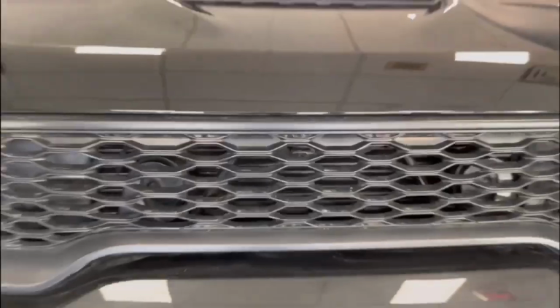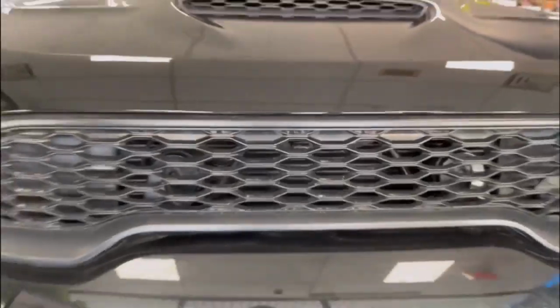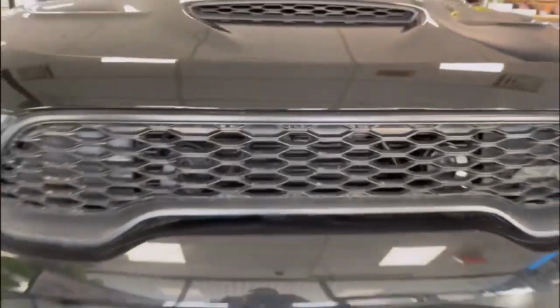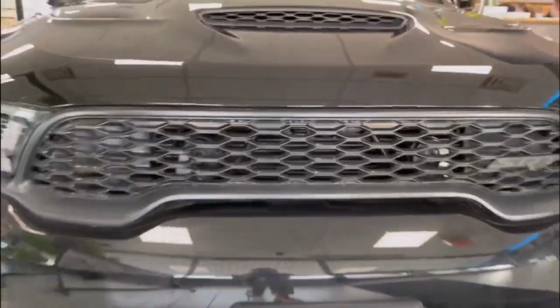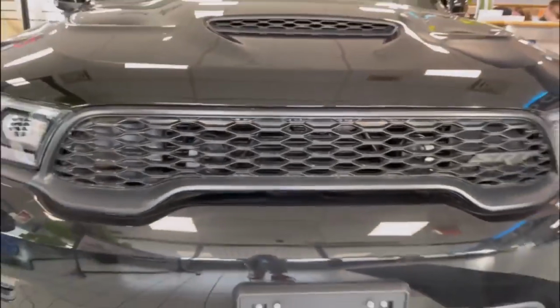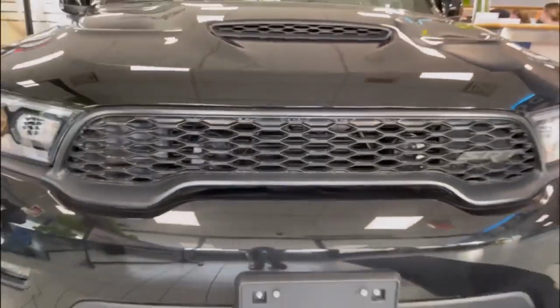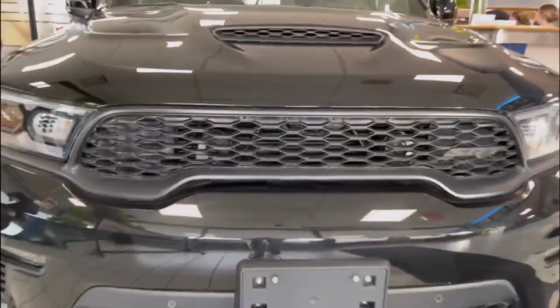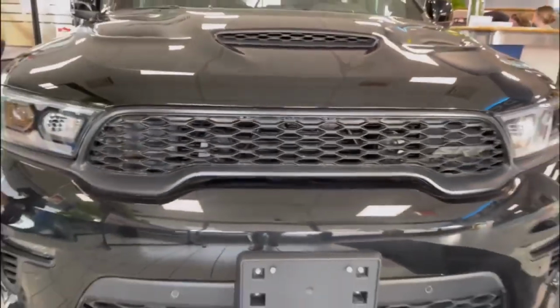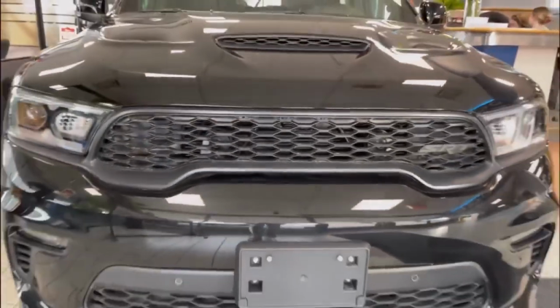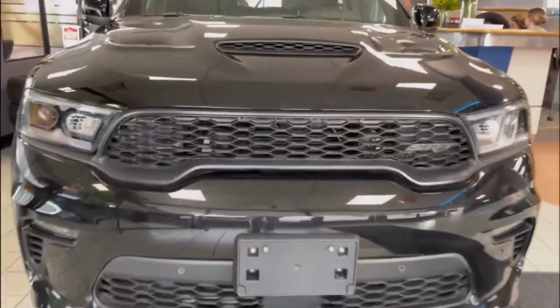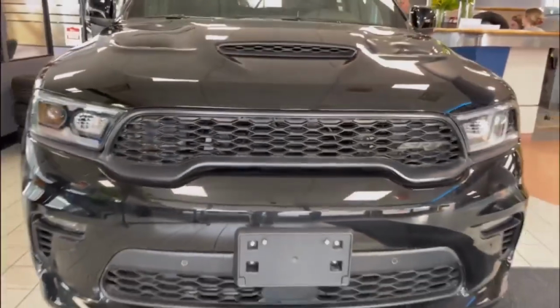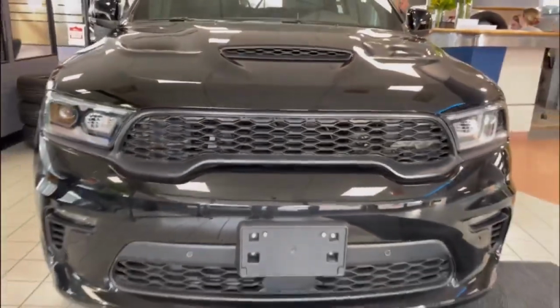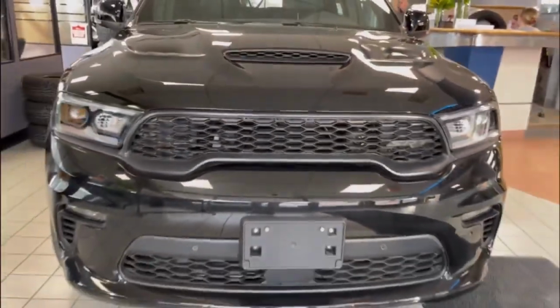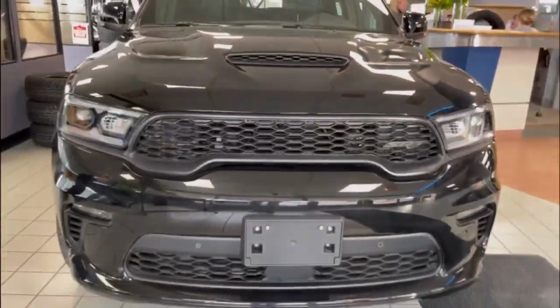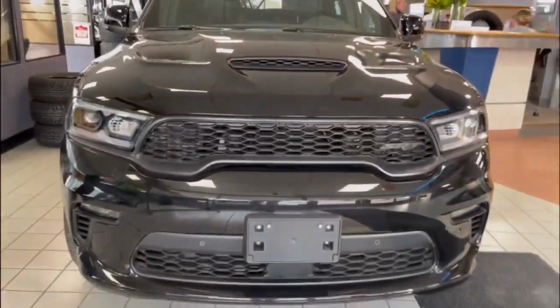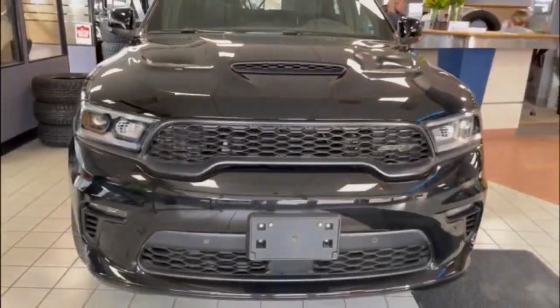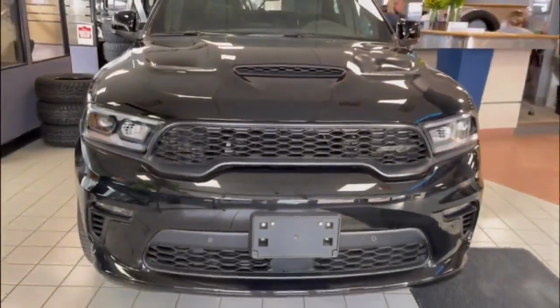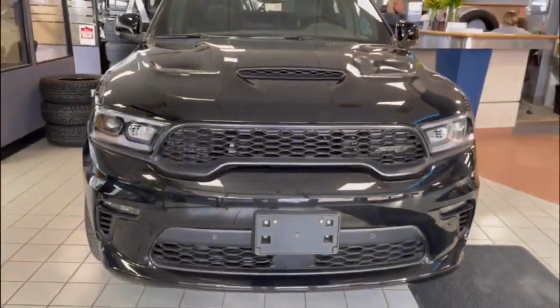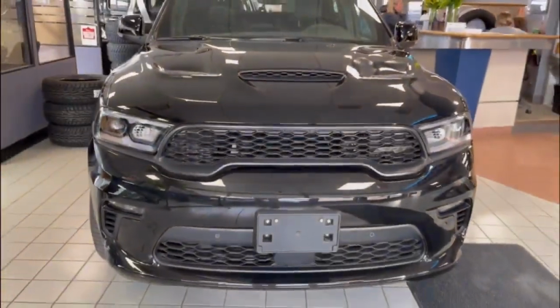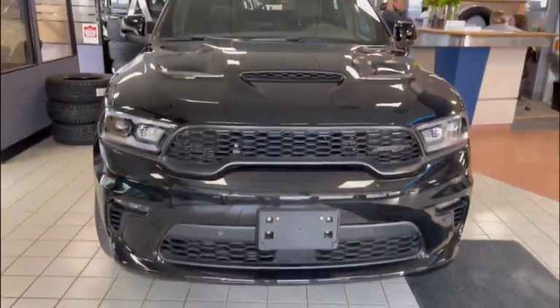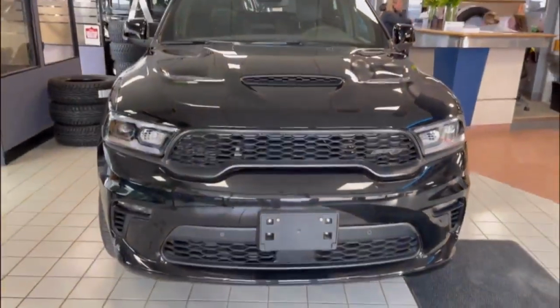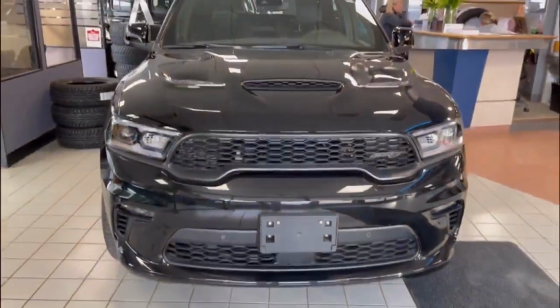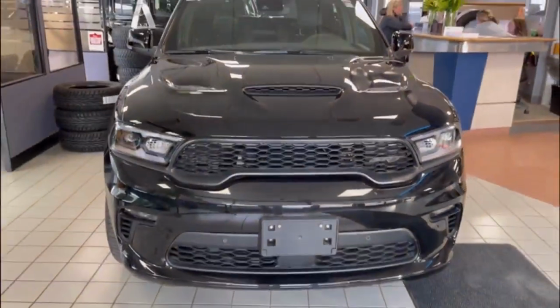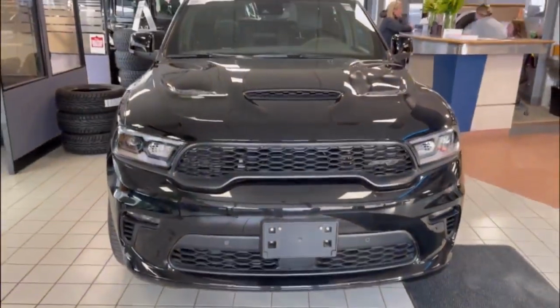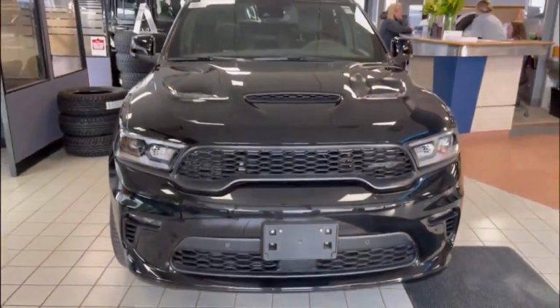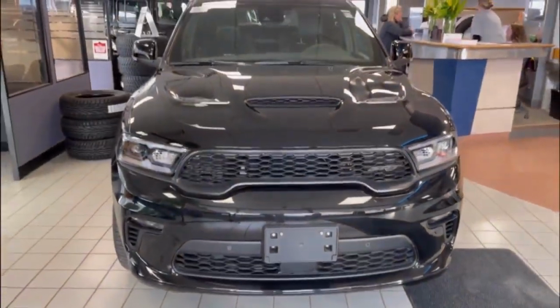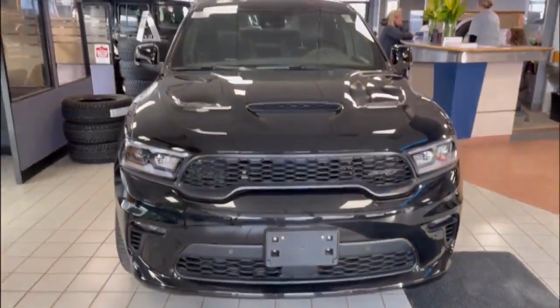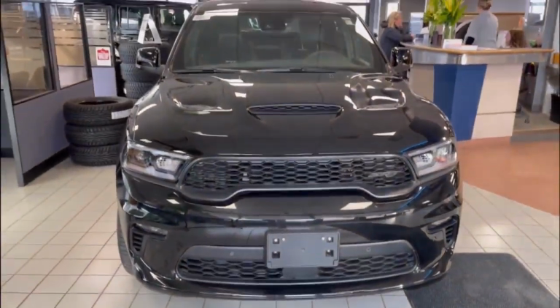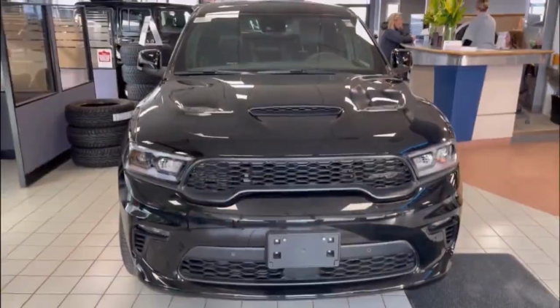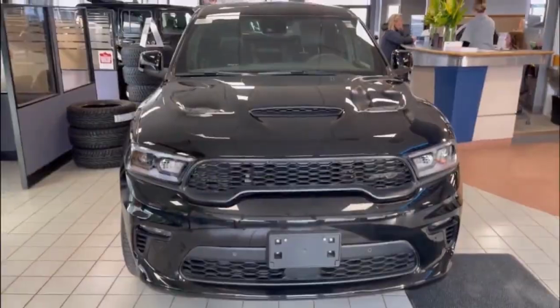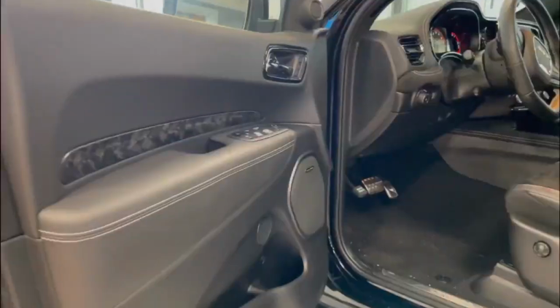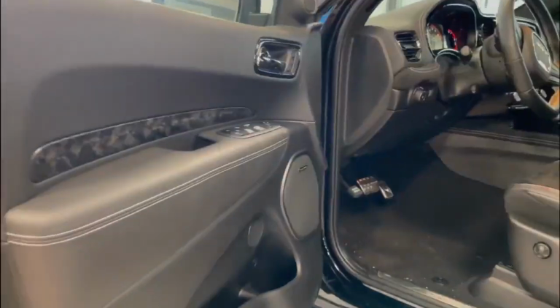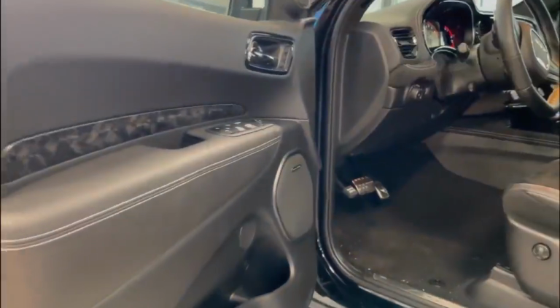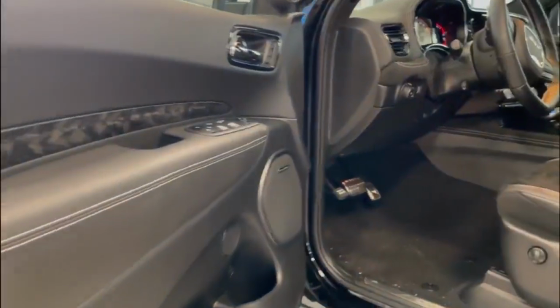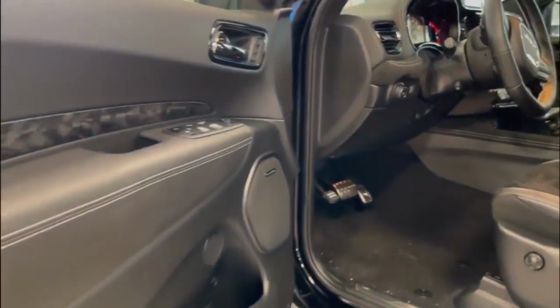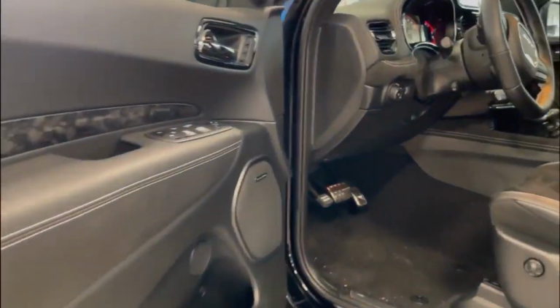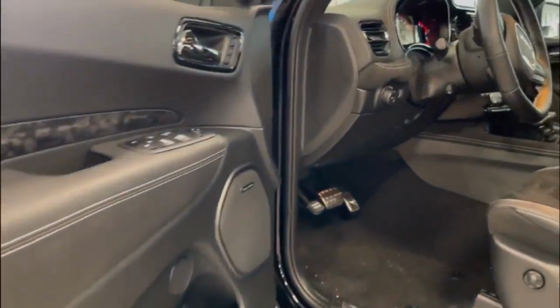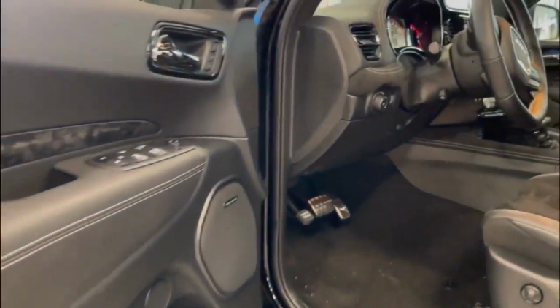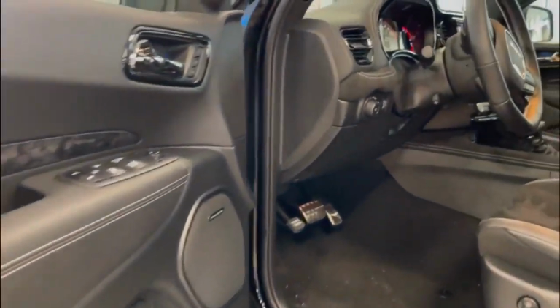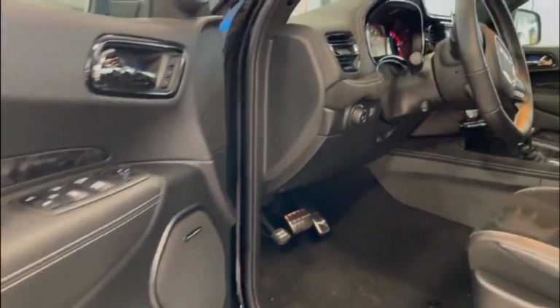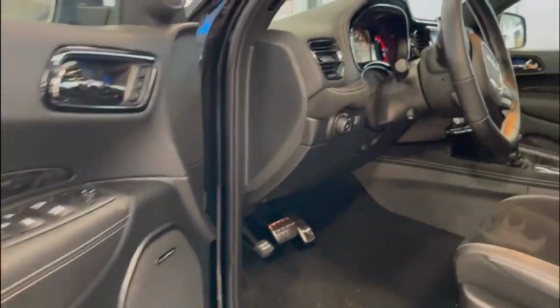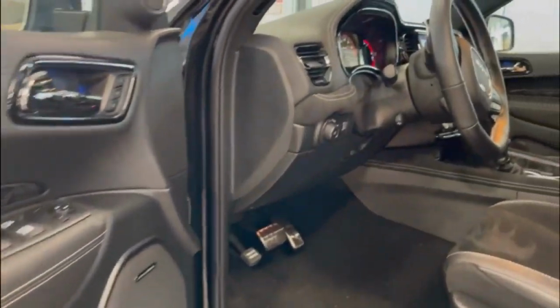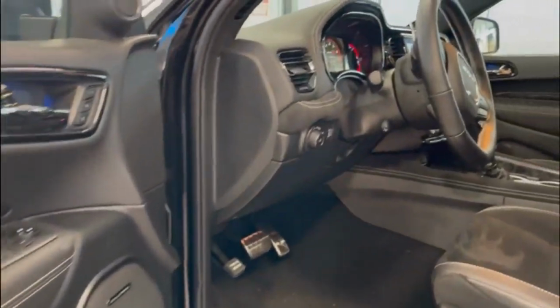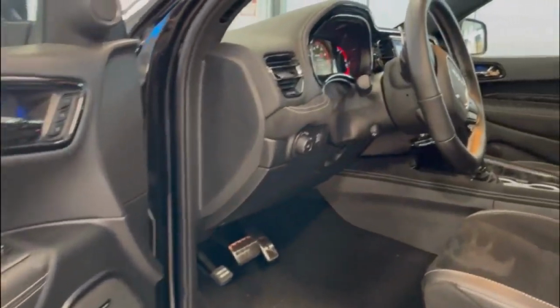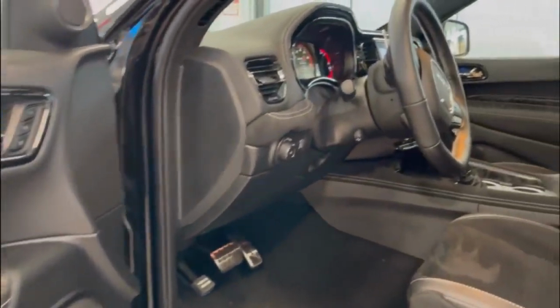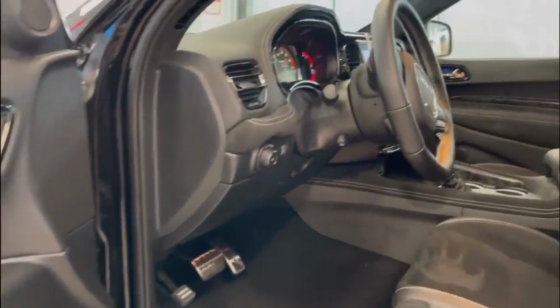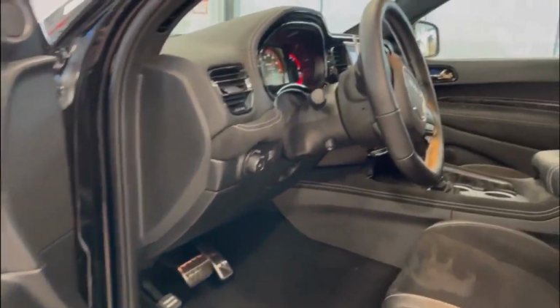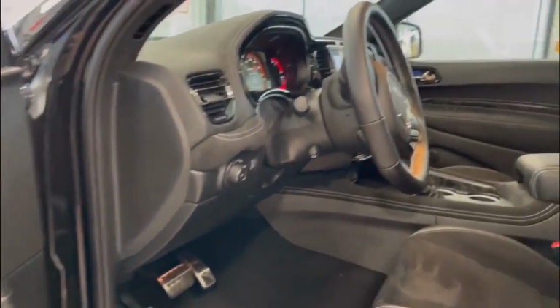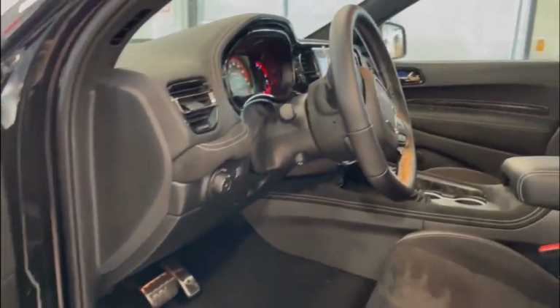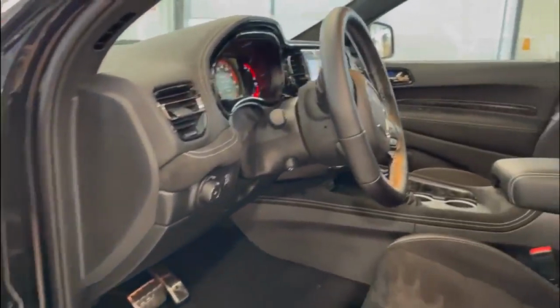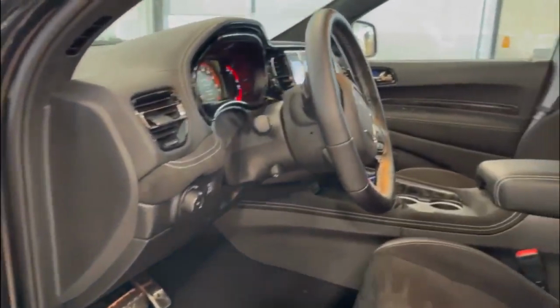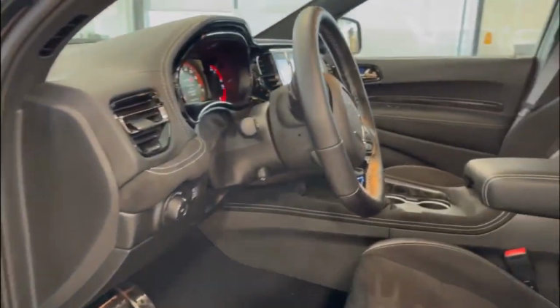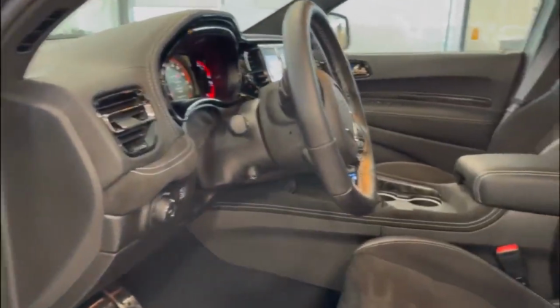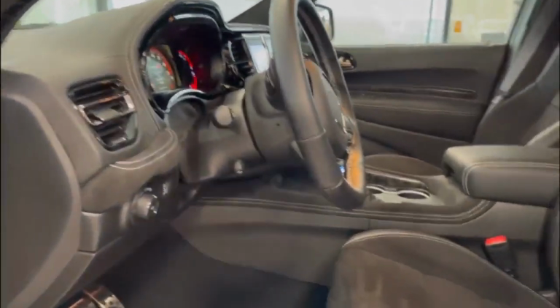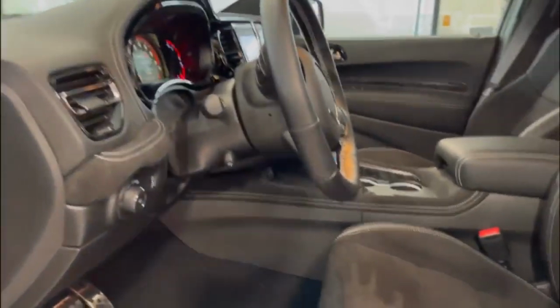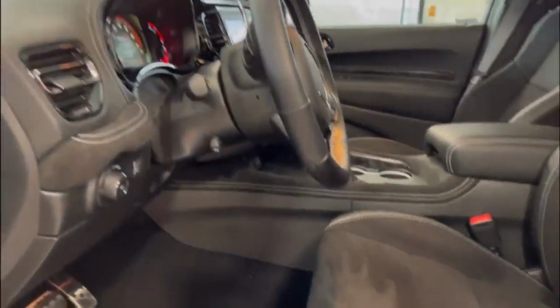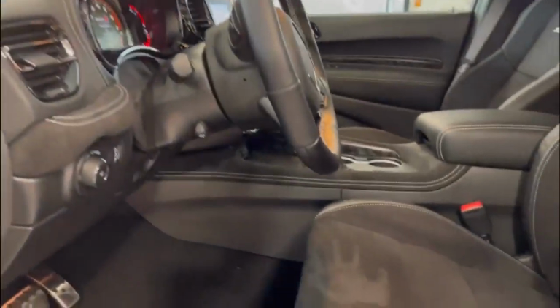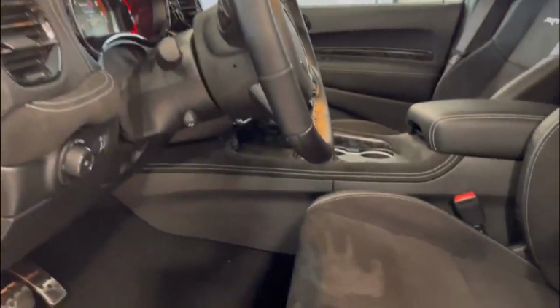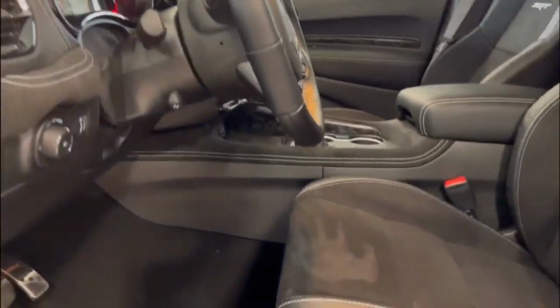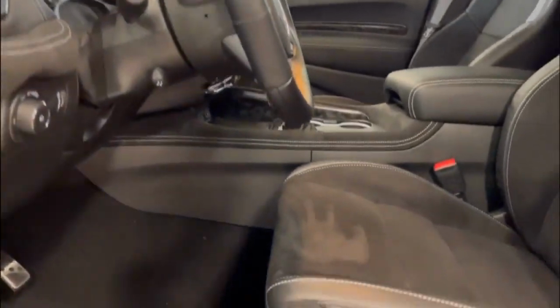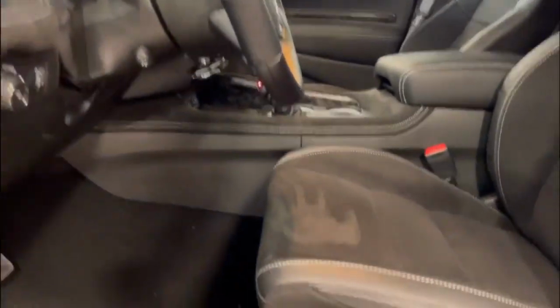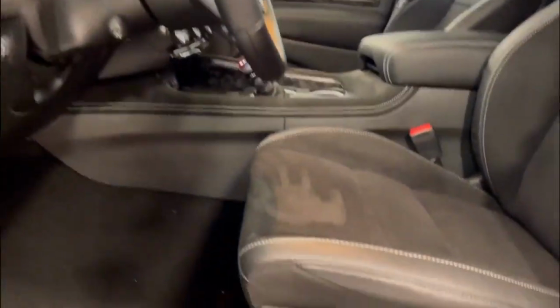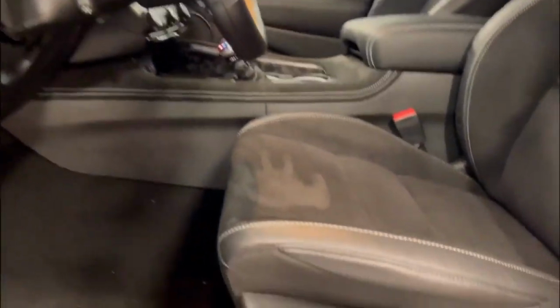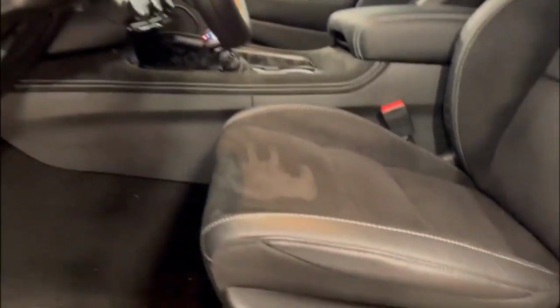The exterior of the SRT 392 features a sporty and aggressive design with a unique front grille, LED daytime running lights, and 20-inch wheels.